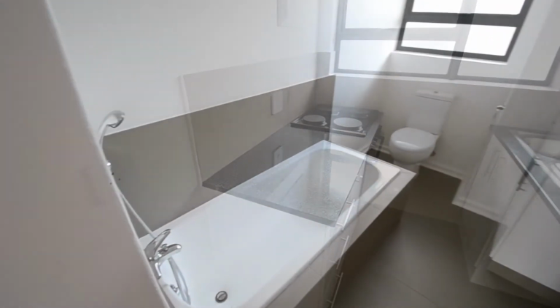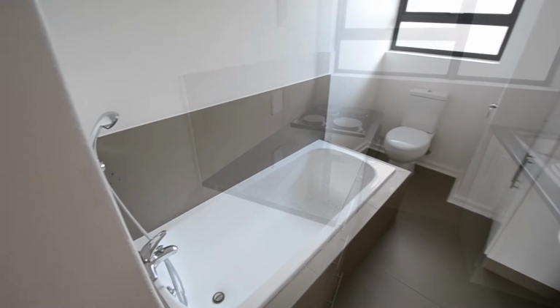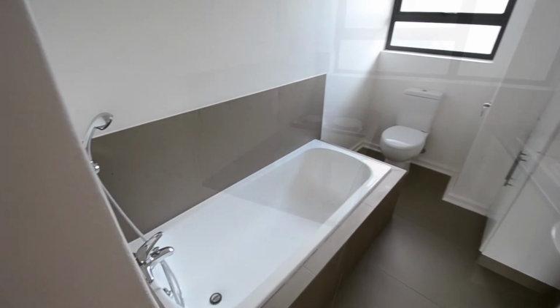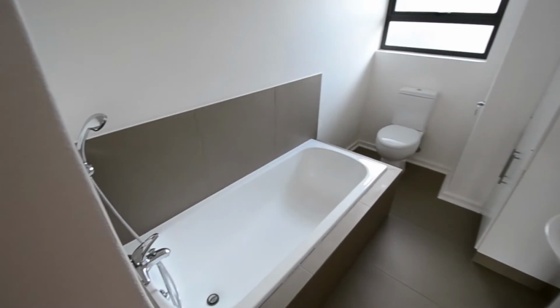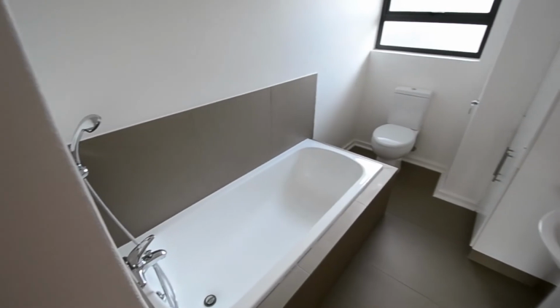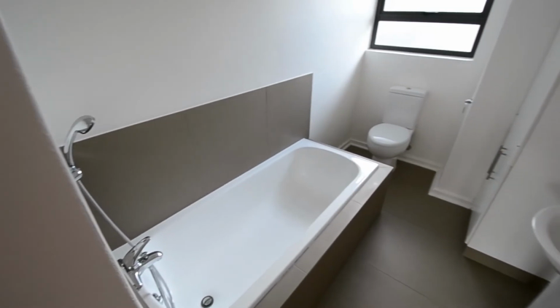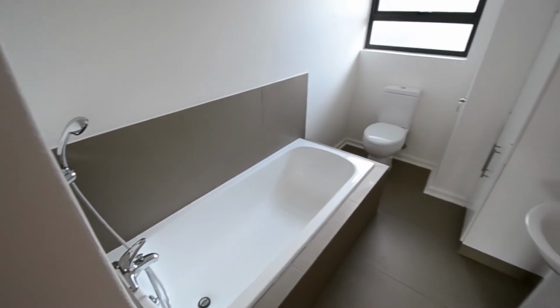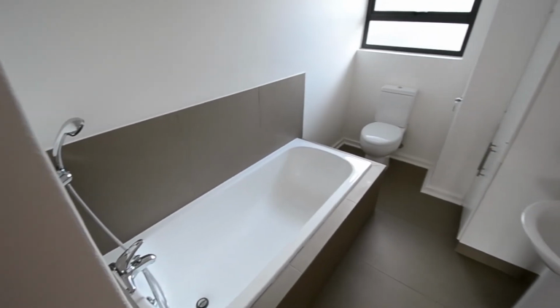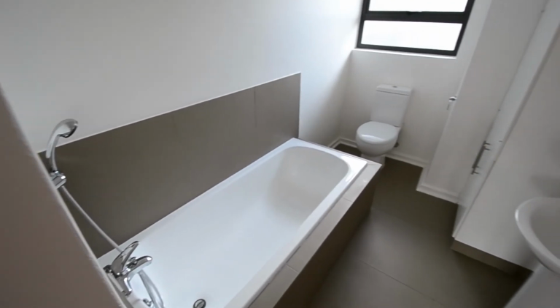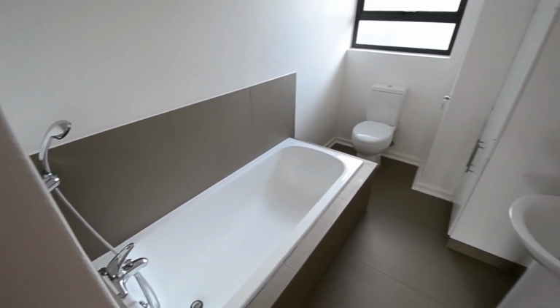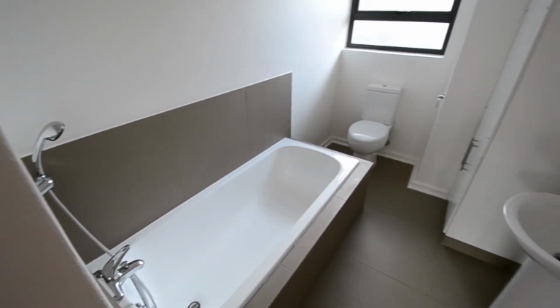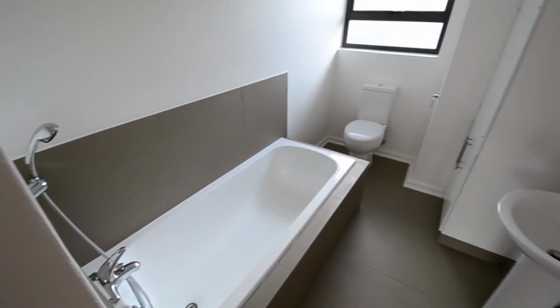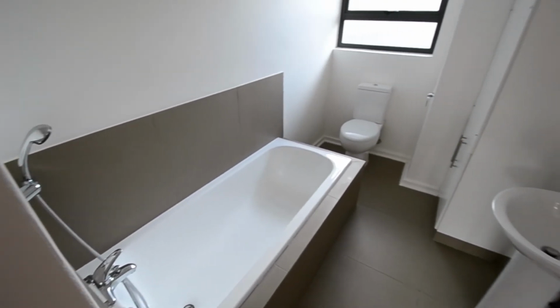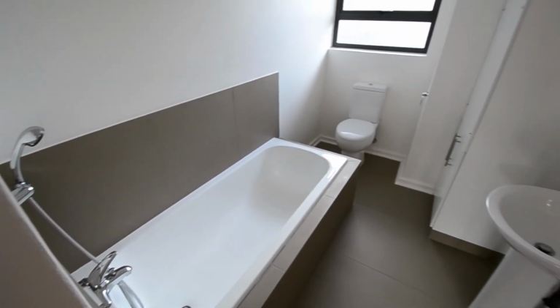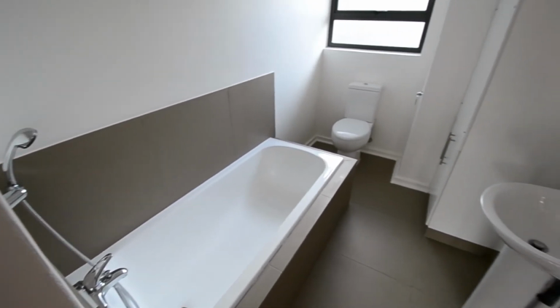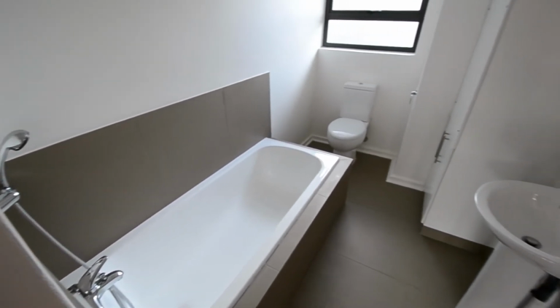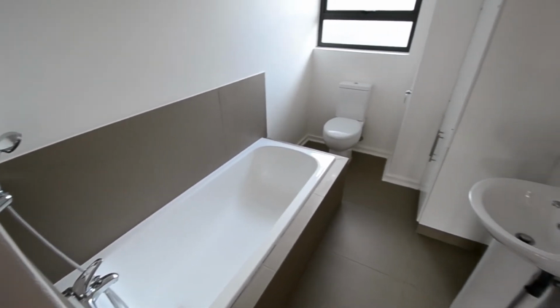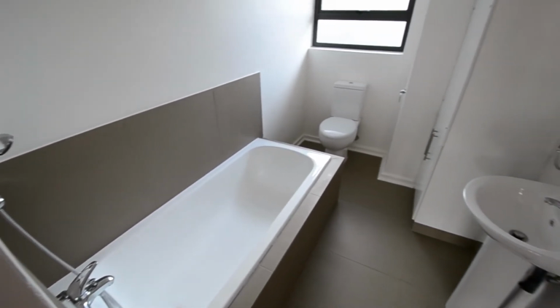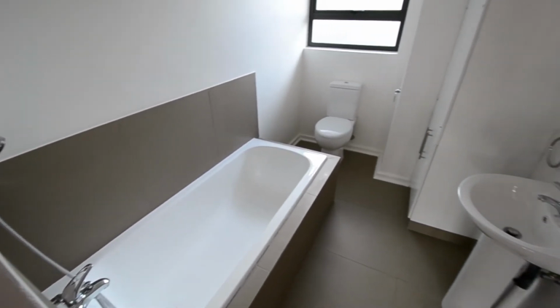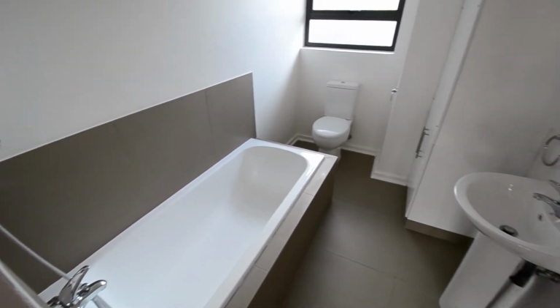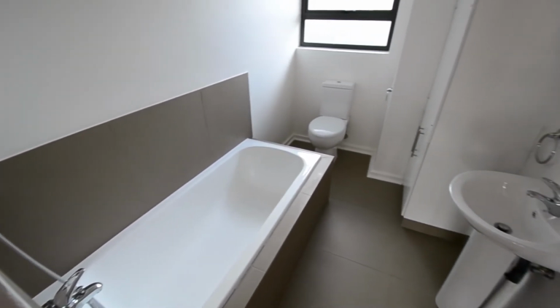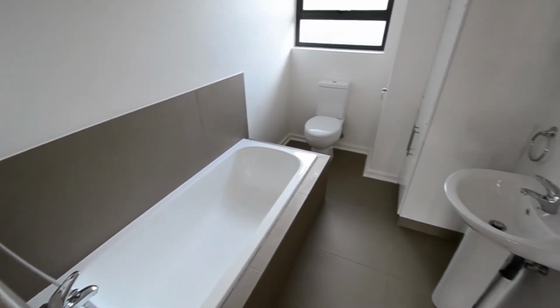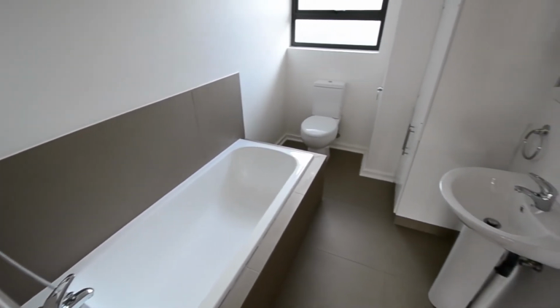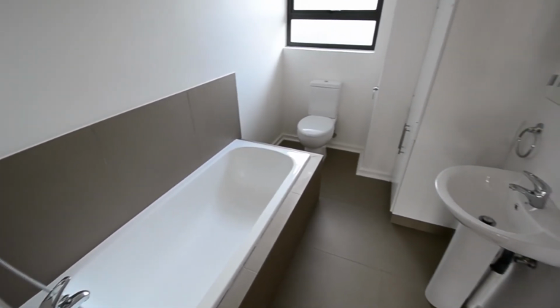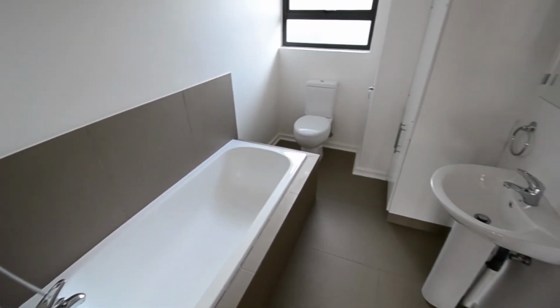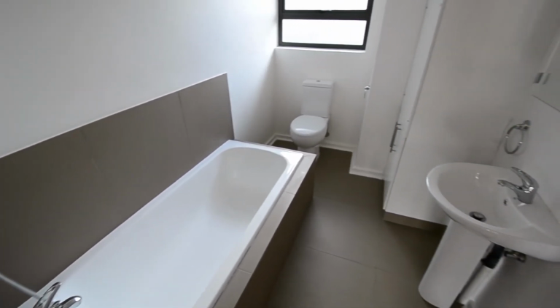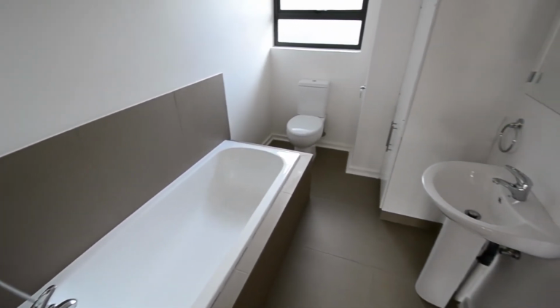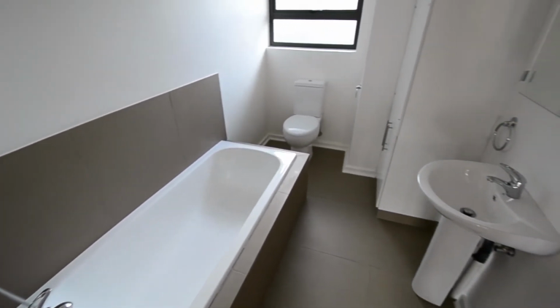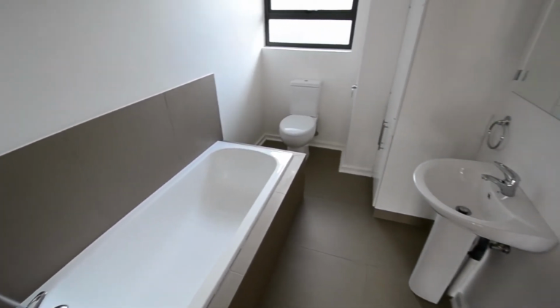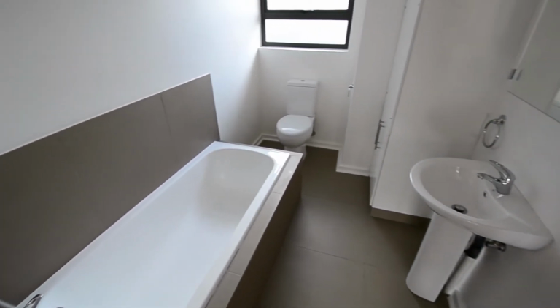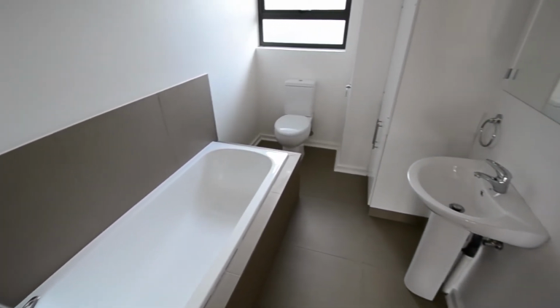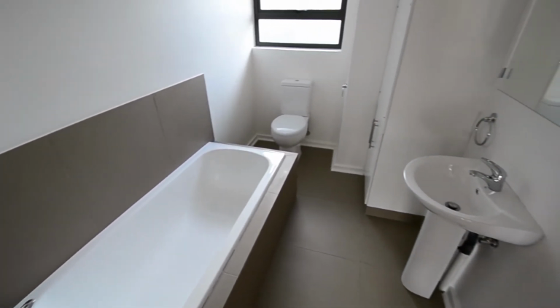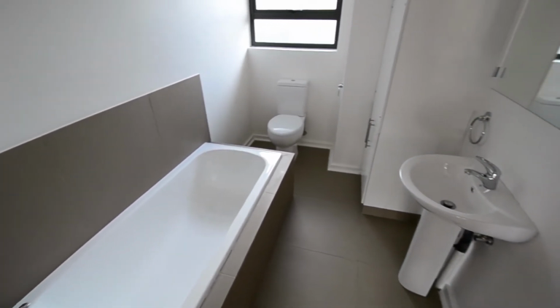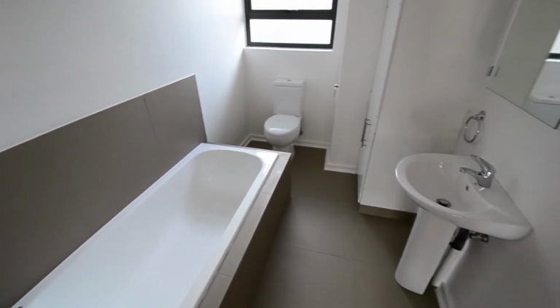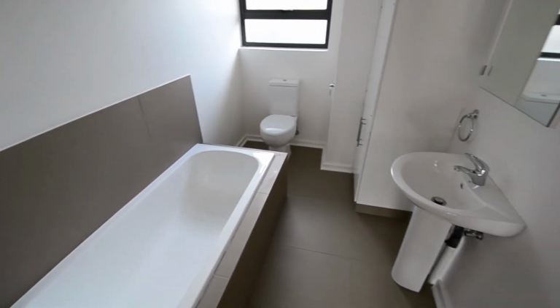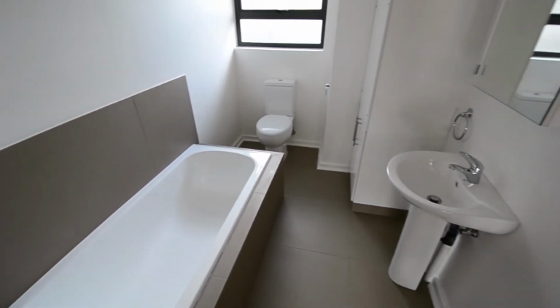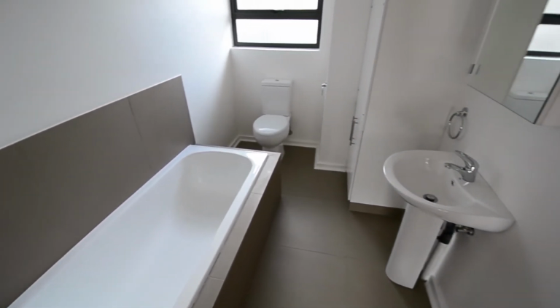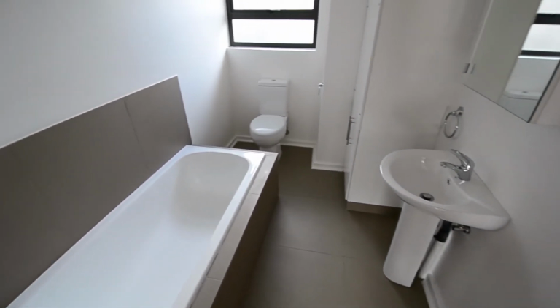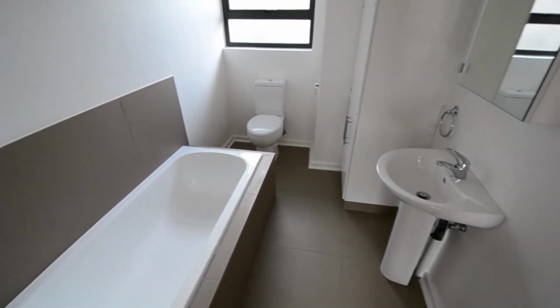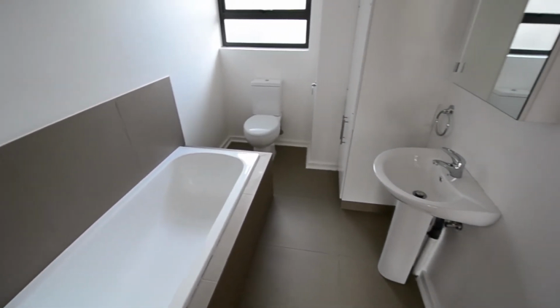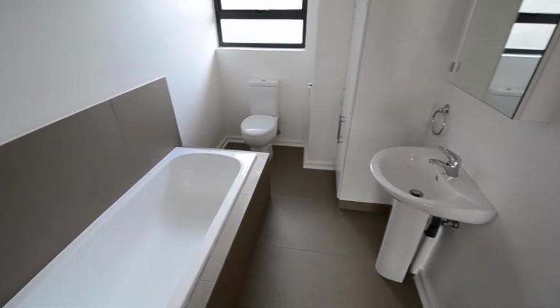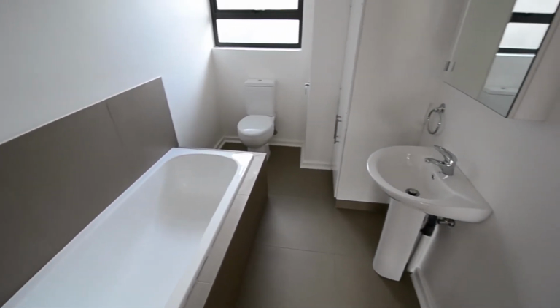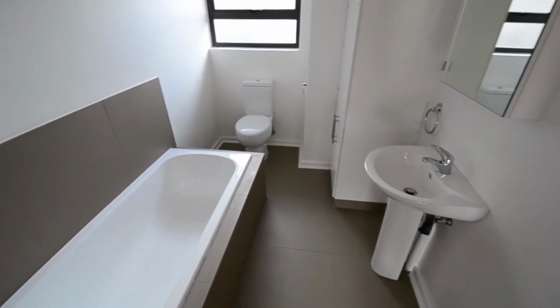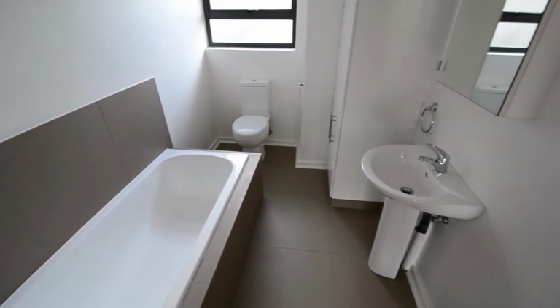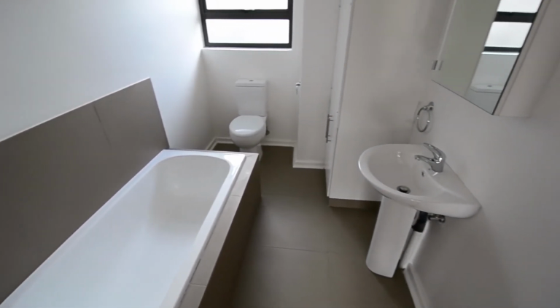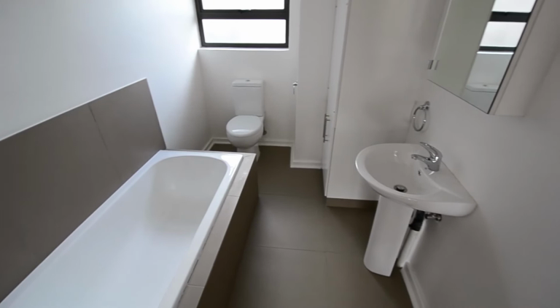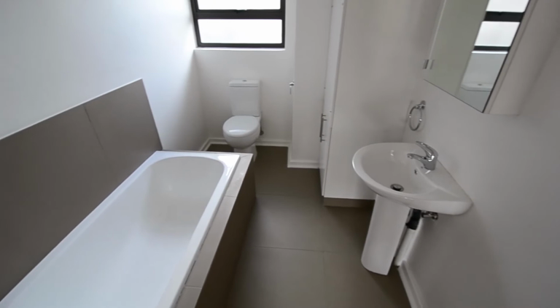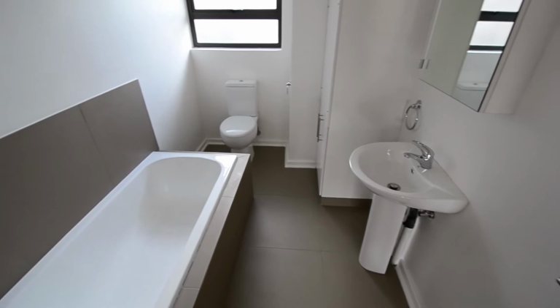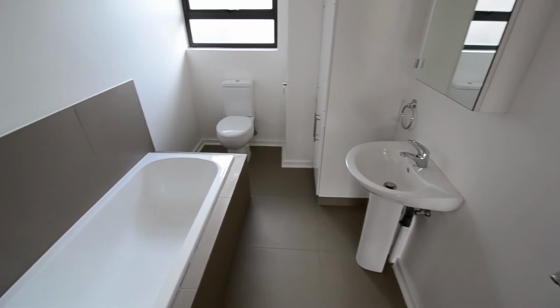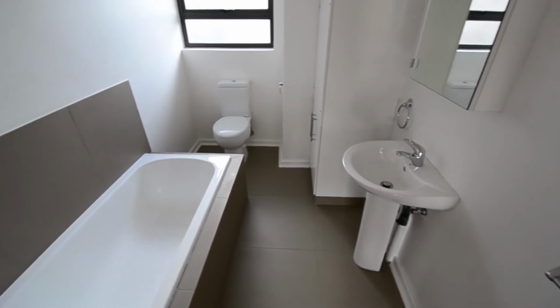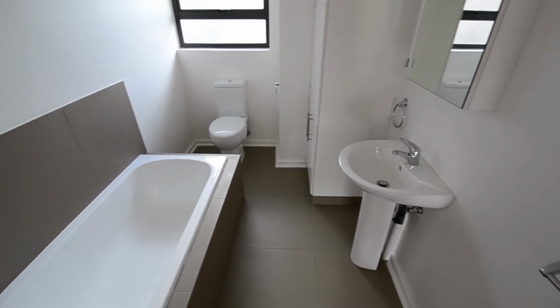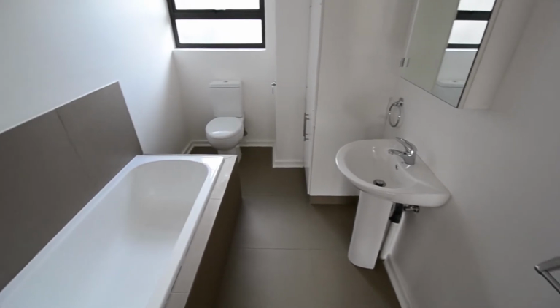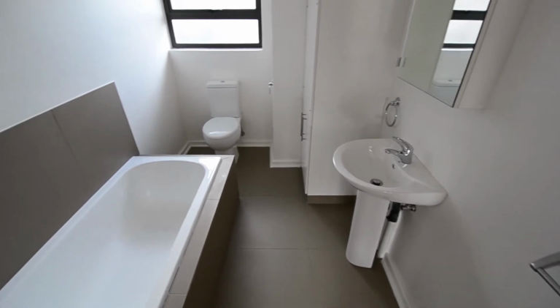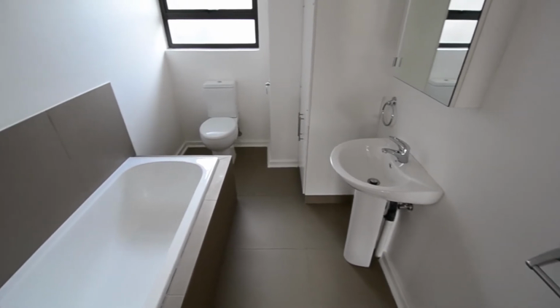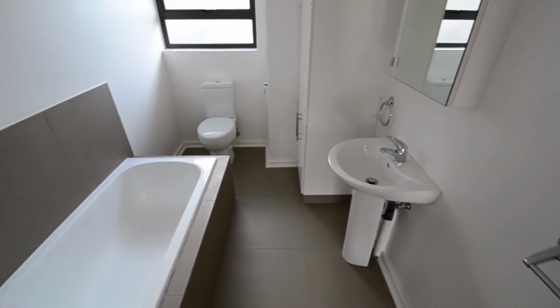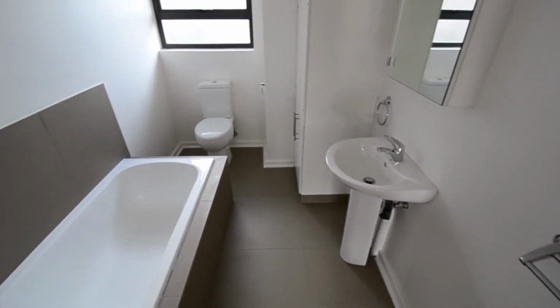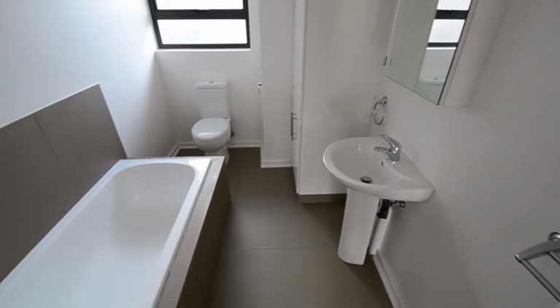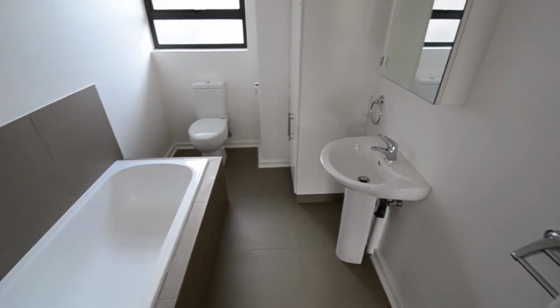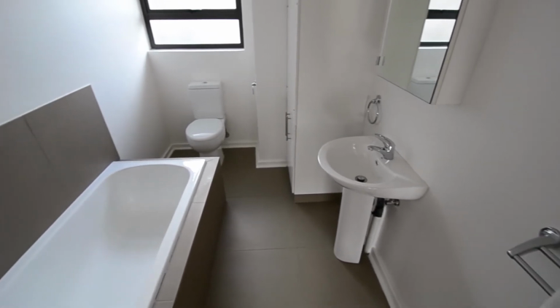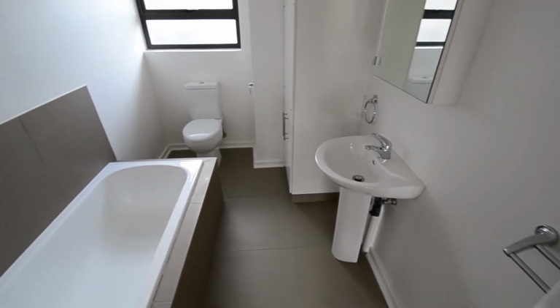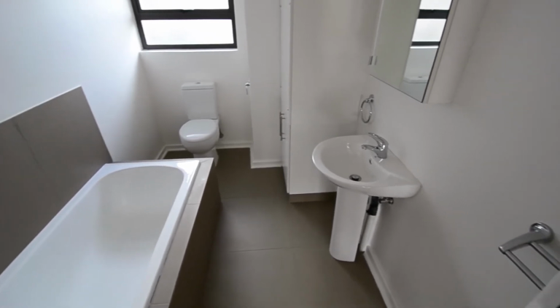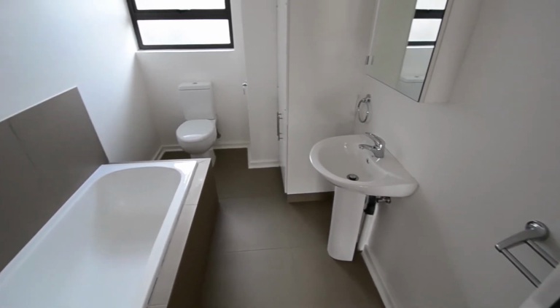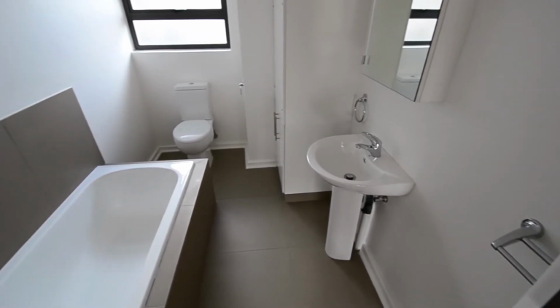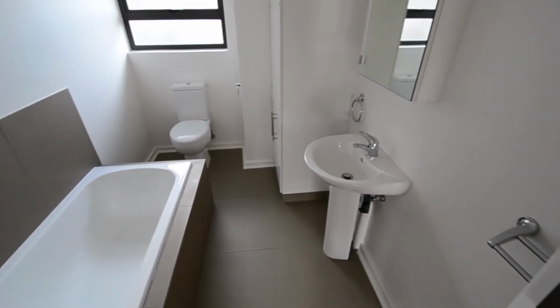A semi-tiled bathroom services the apartment with a bath with shower facility, toilet, basin and ample cupboard space.